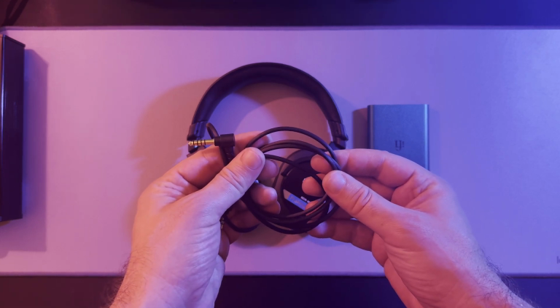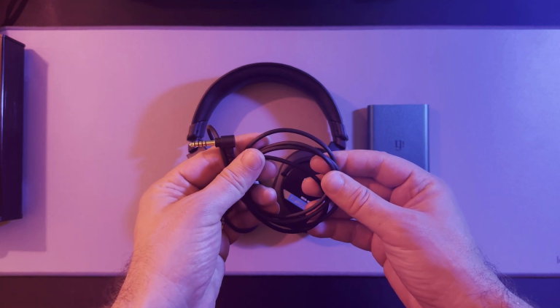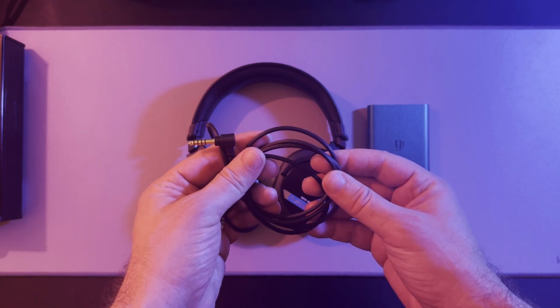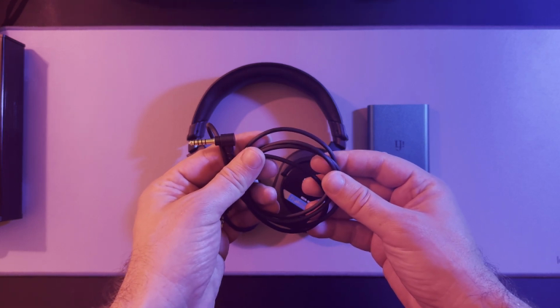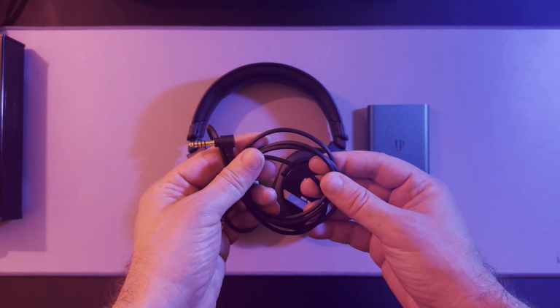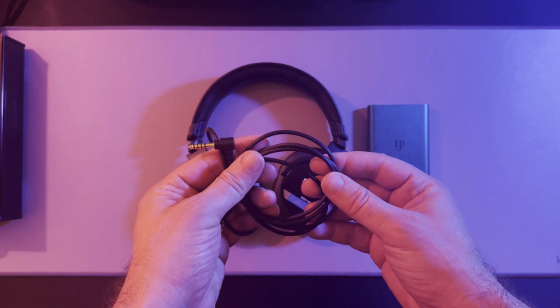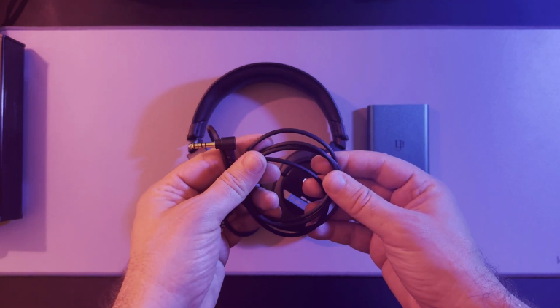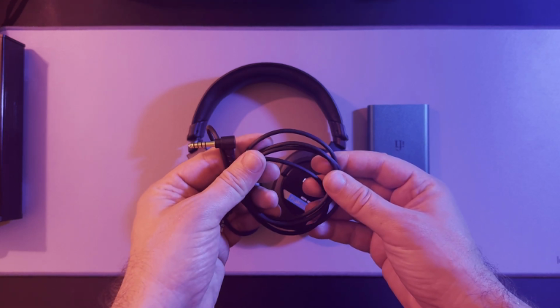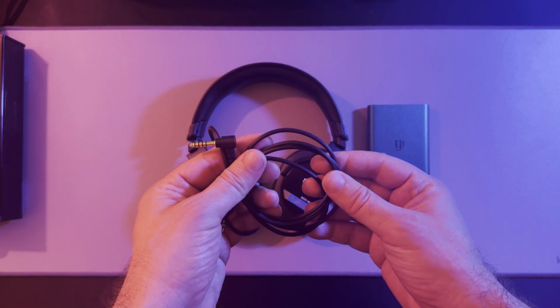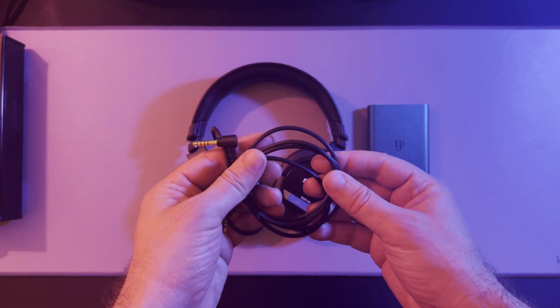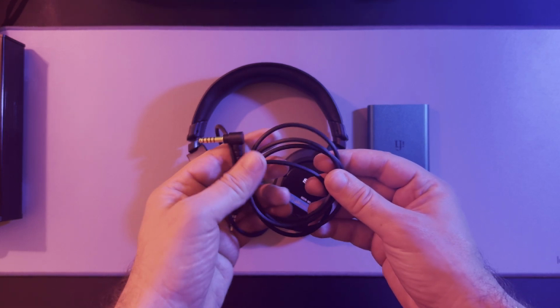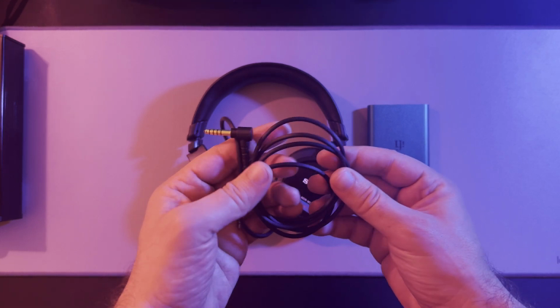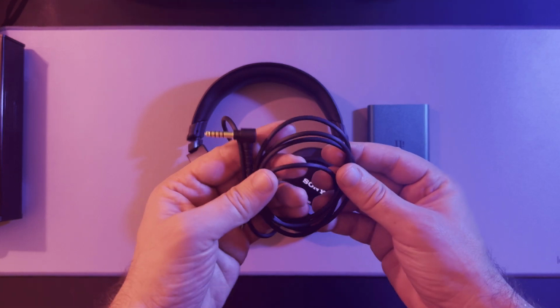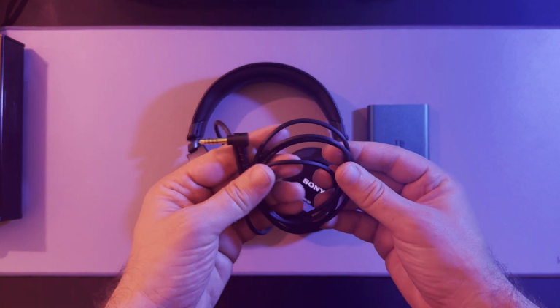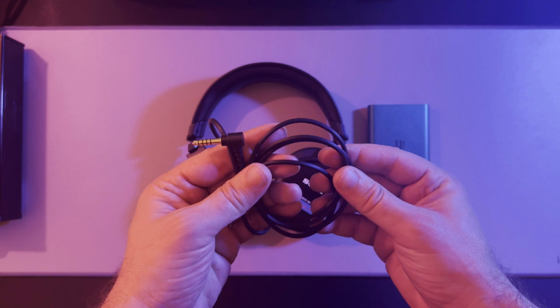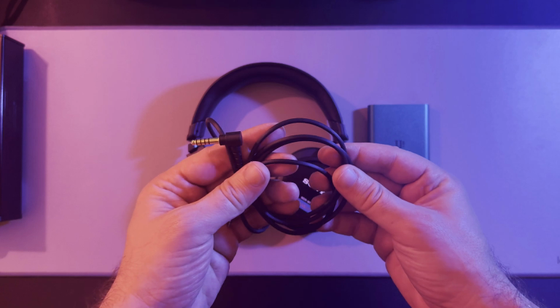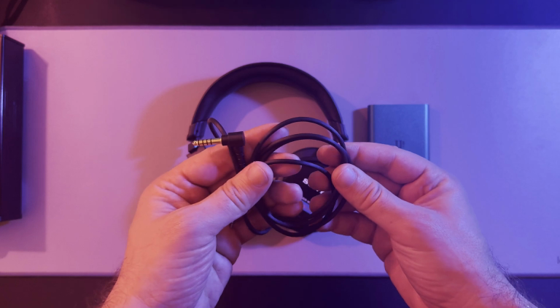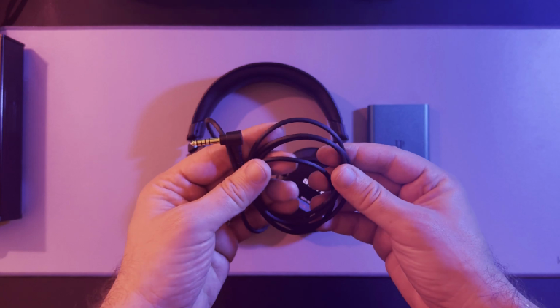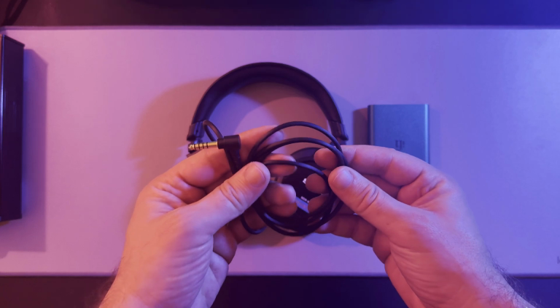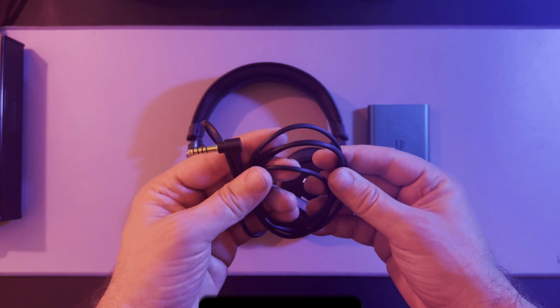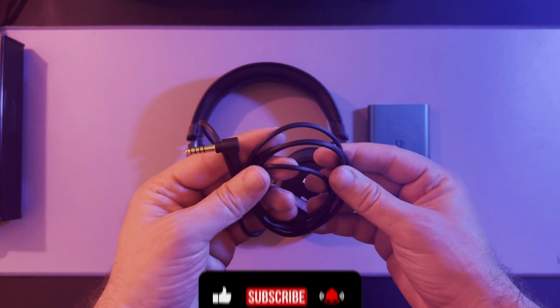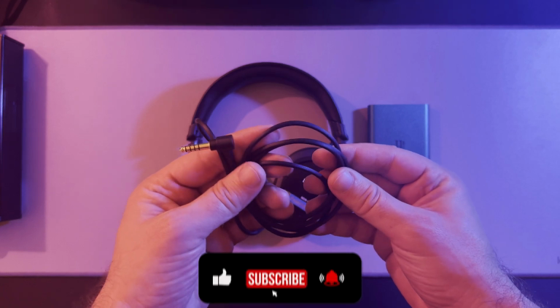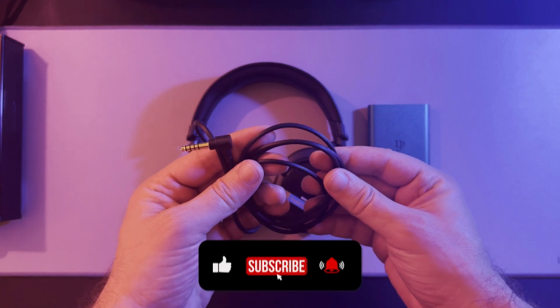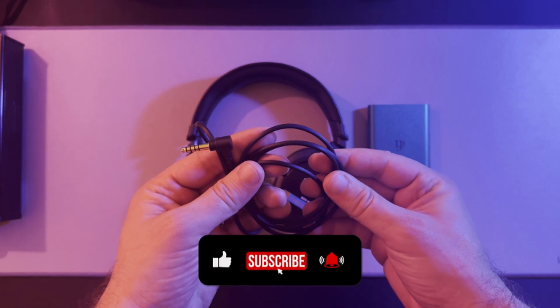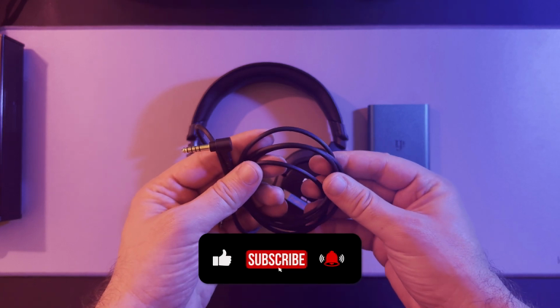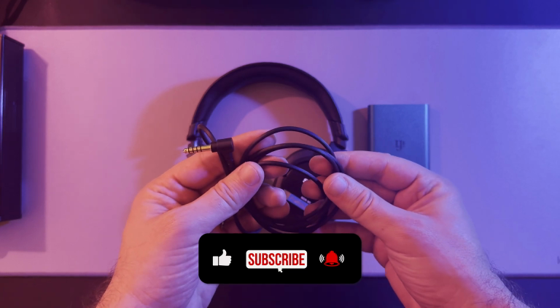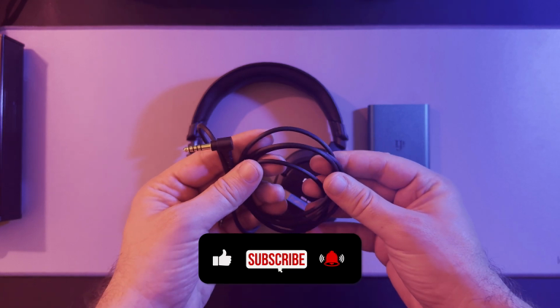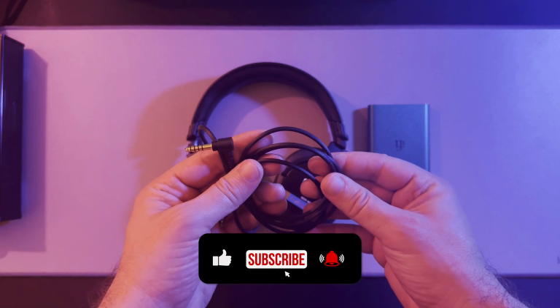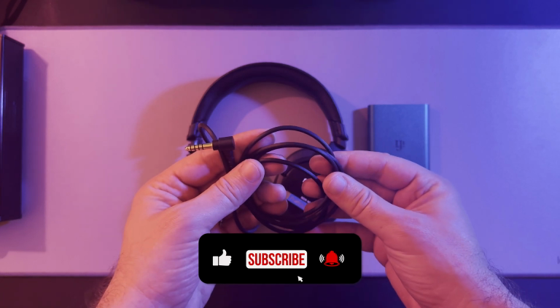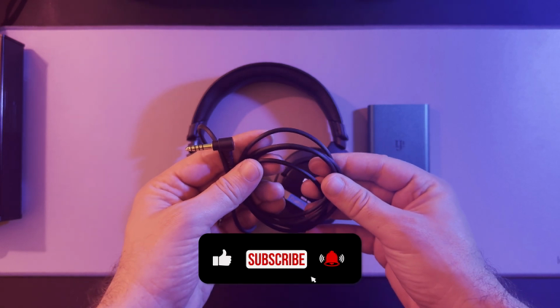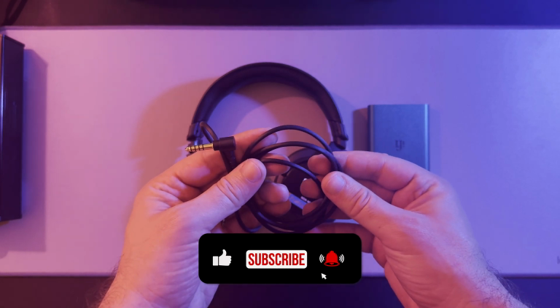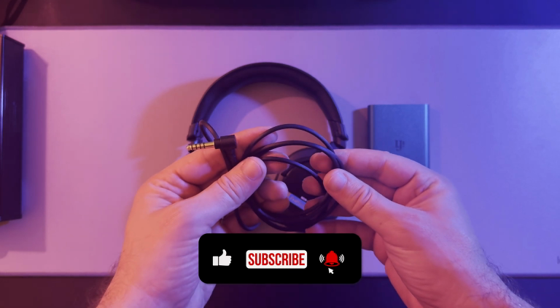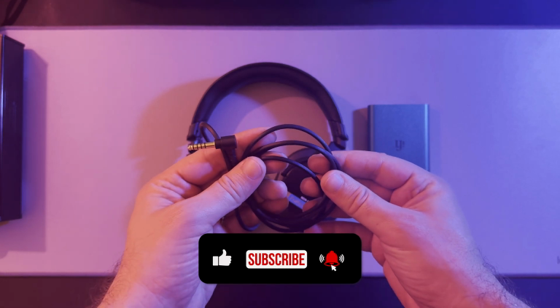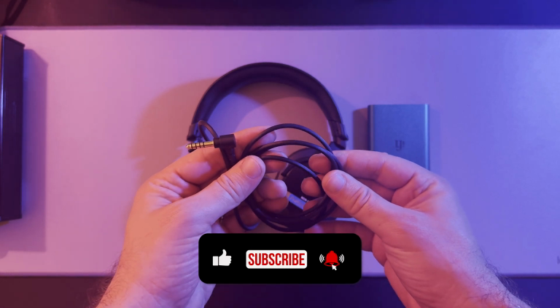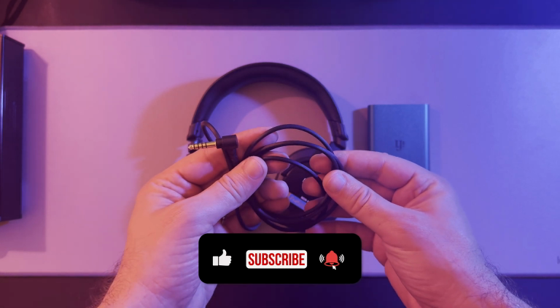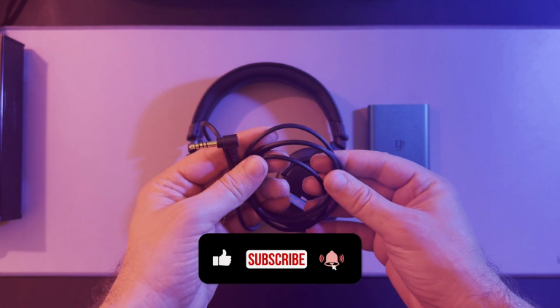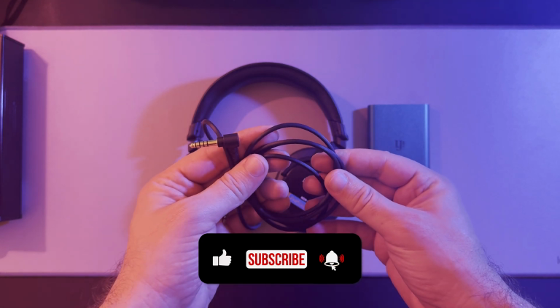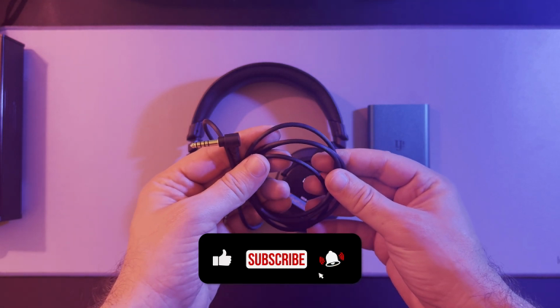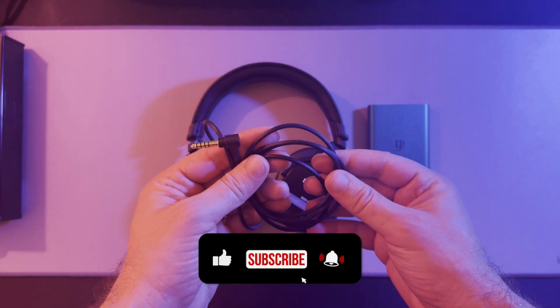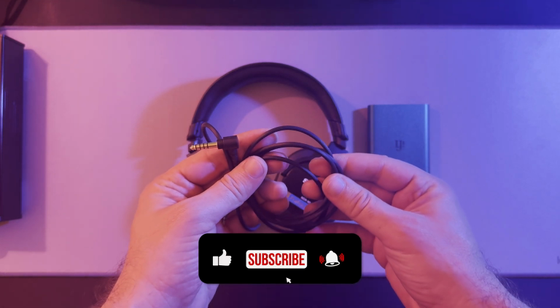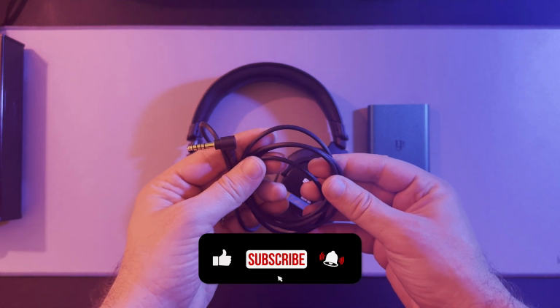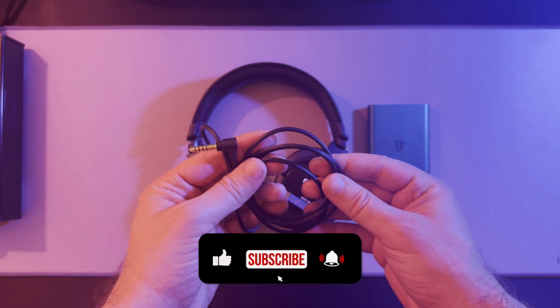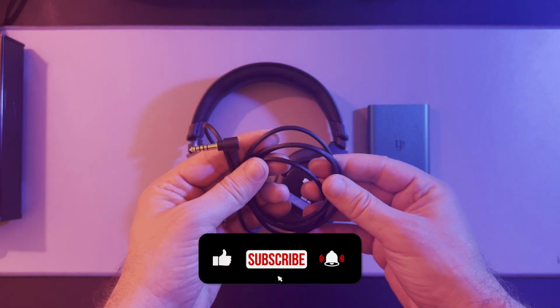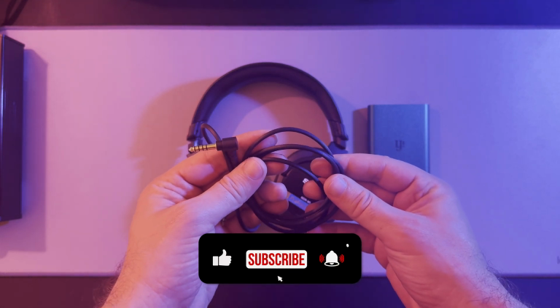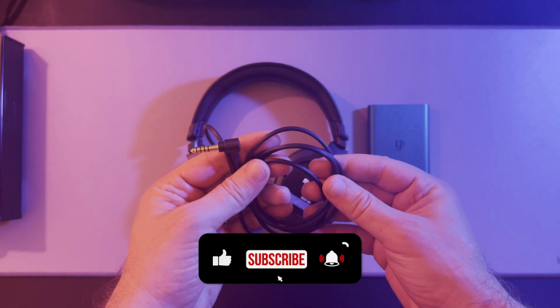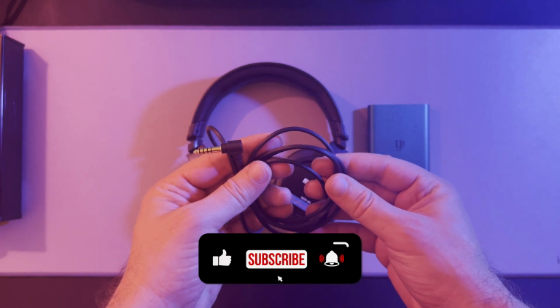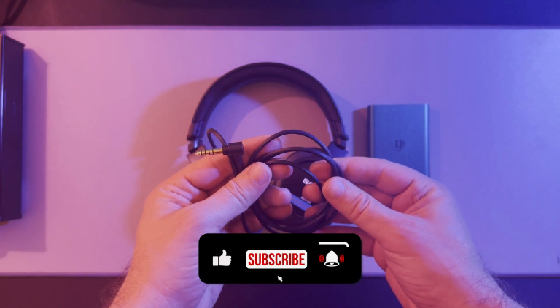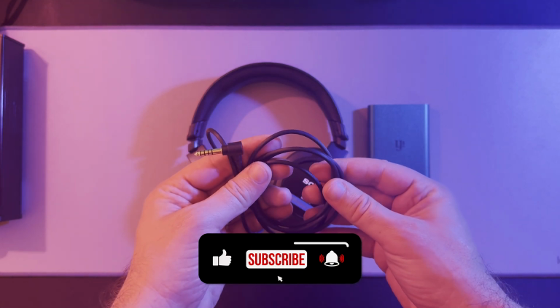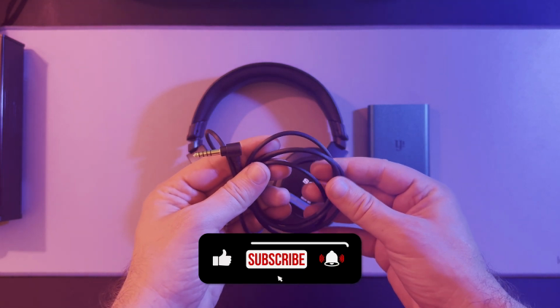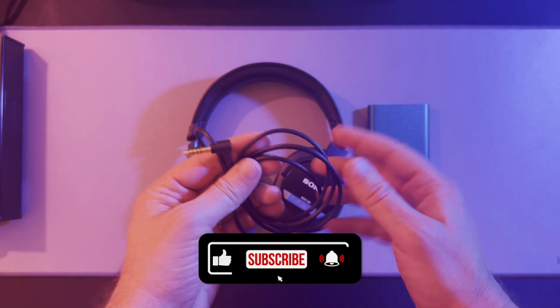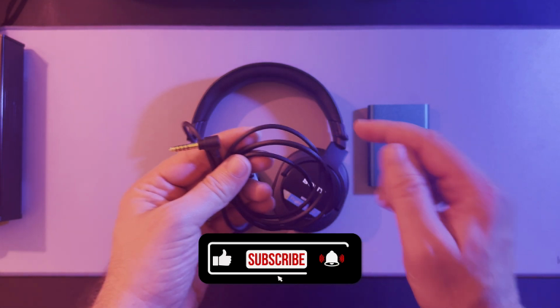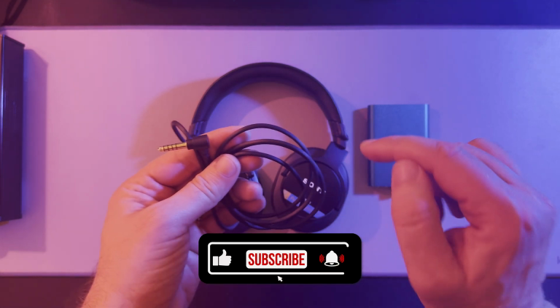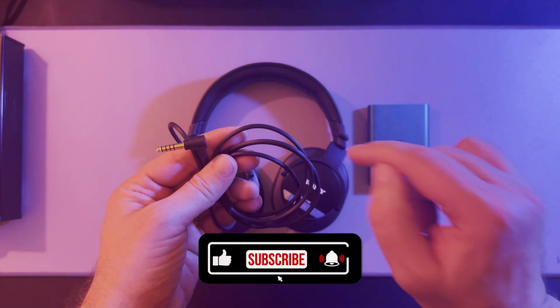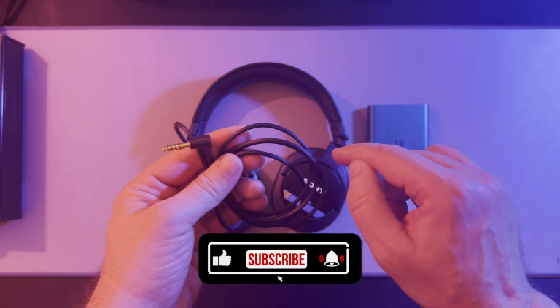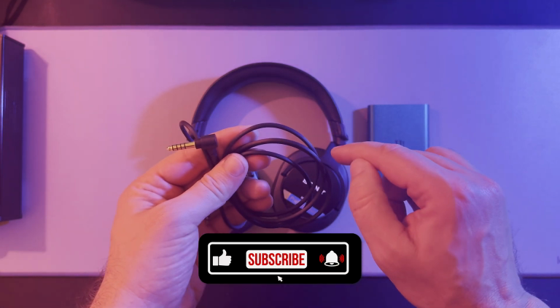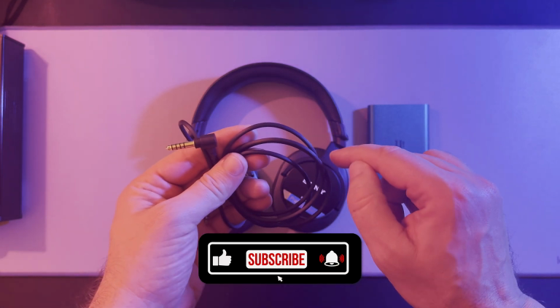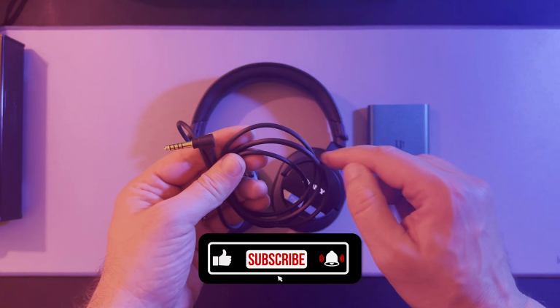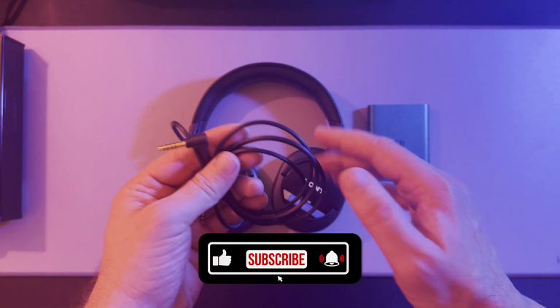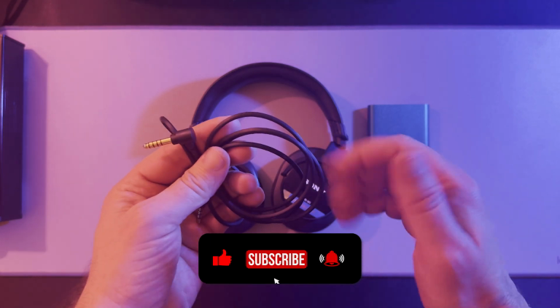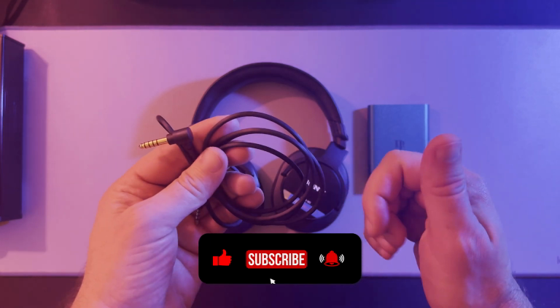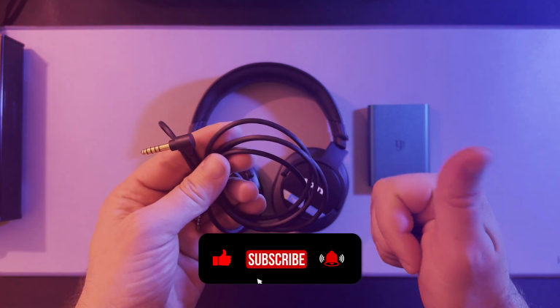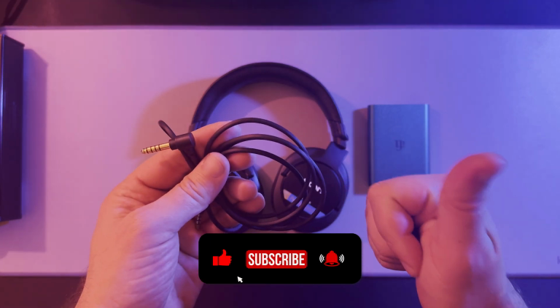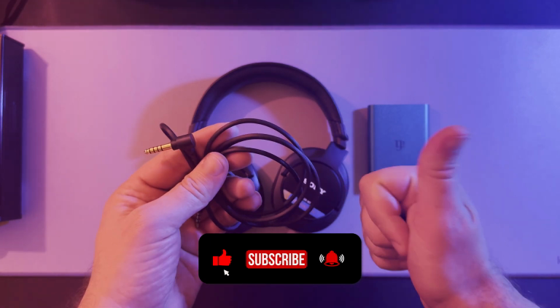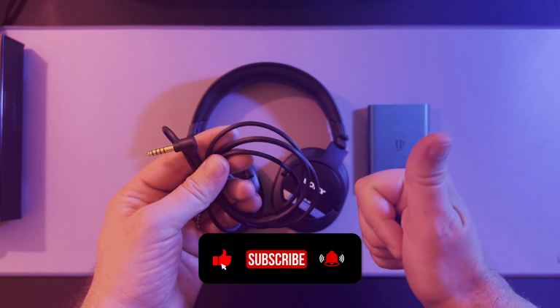Let me know your experience in the comments, and don't forget to like, subscribe, and stay tuned for more gear insights and reviews.